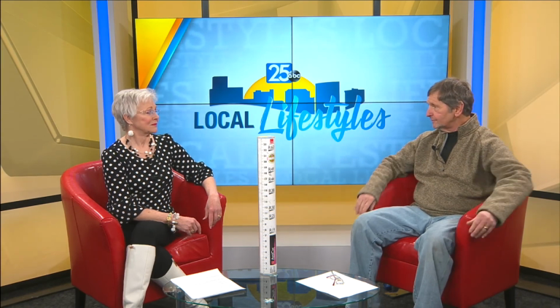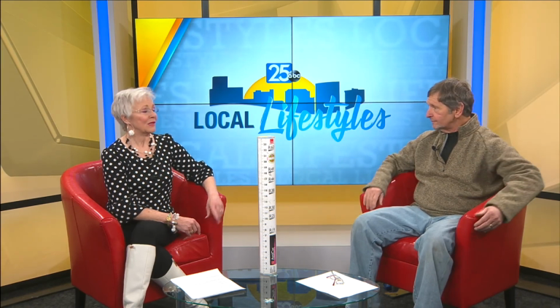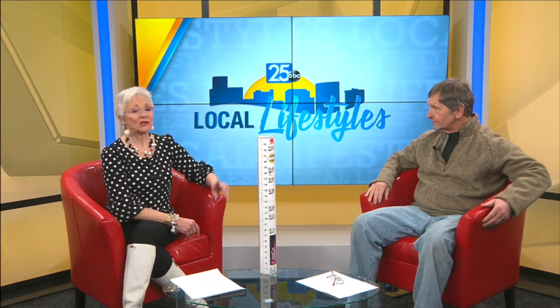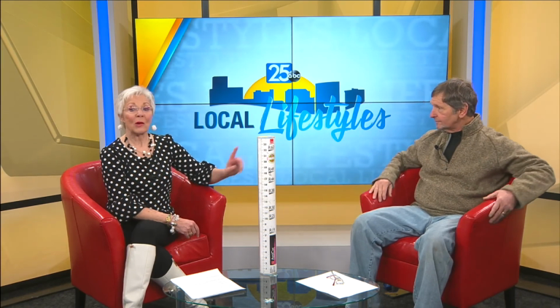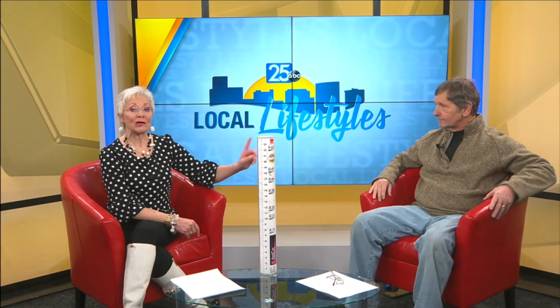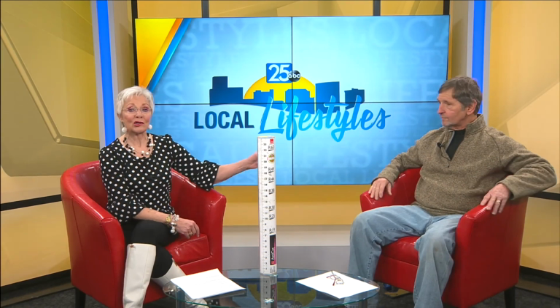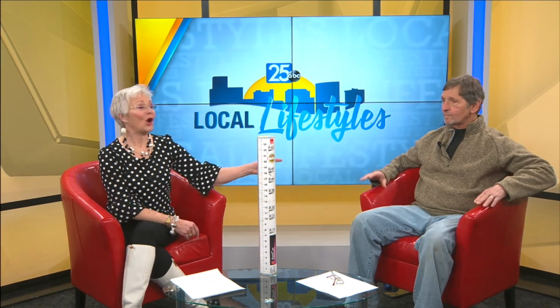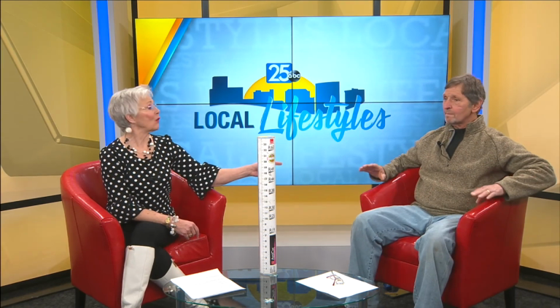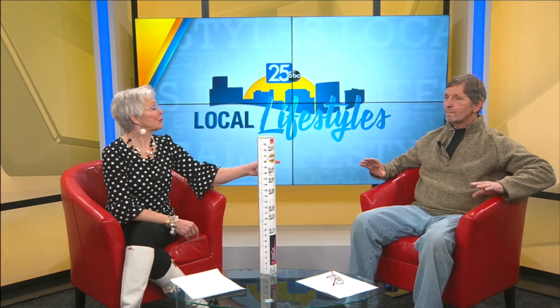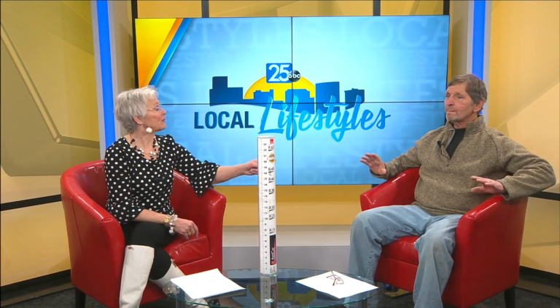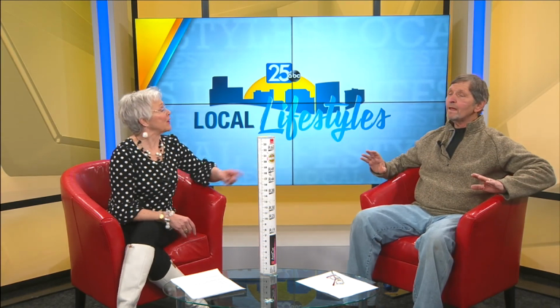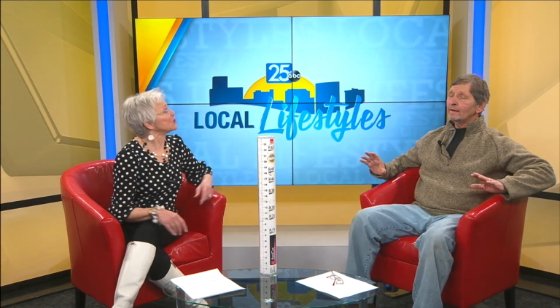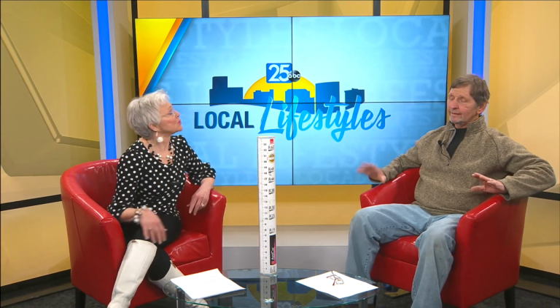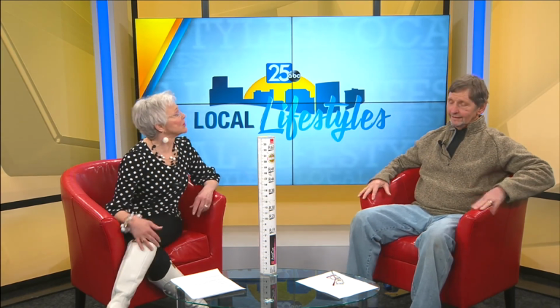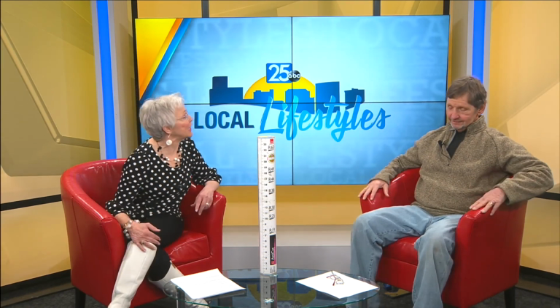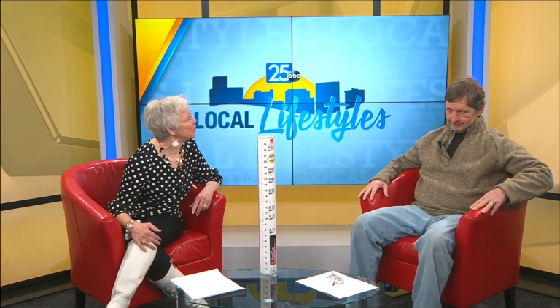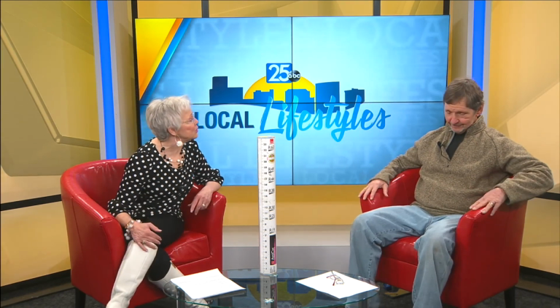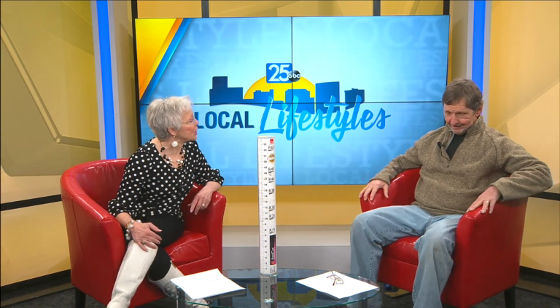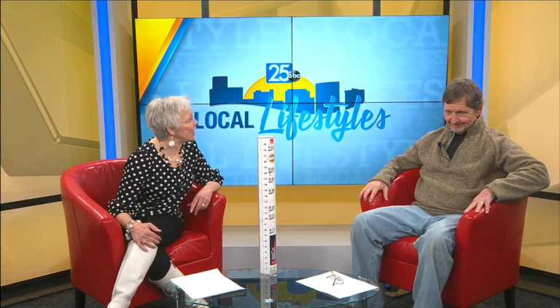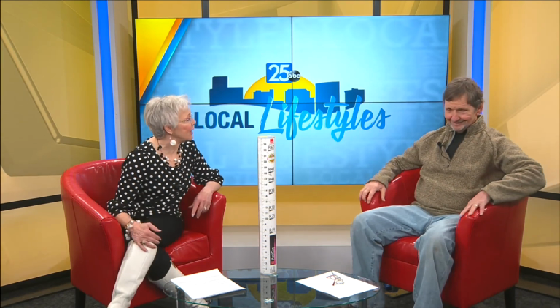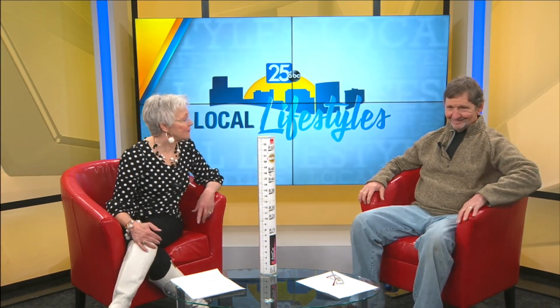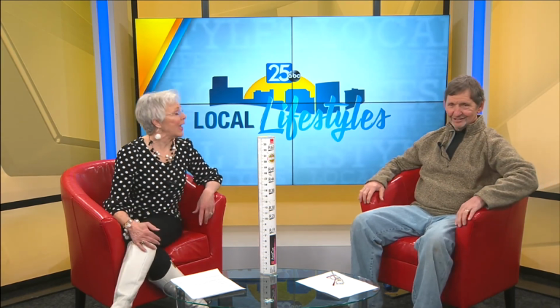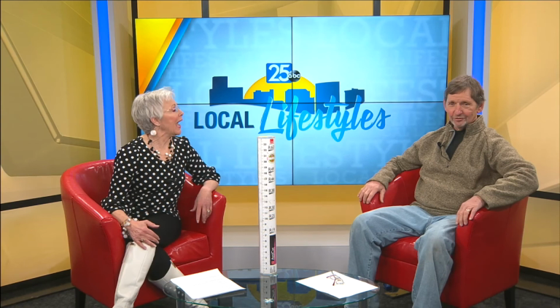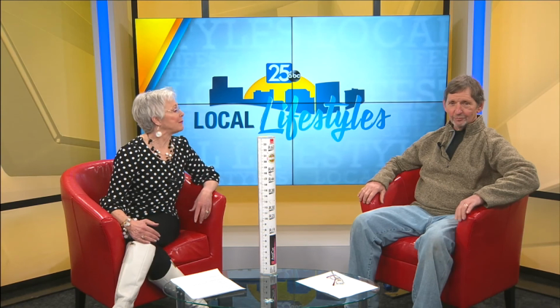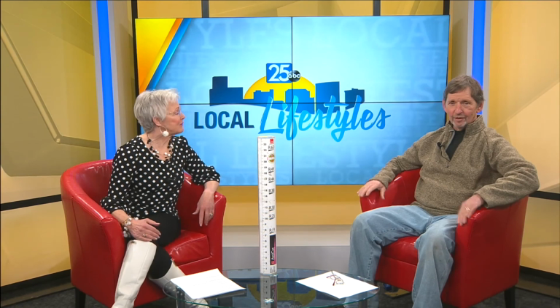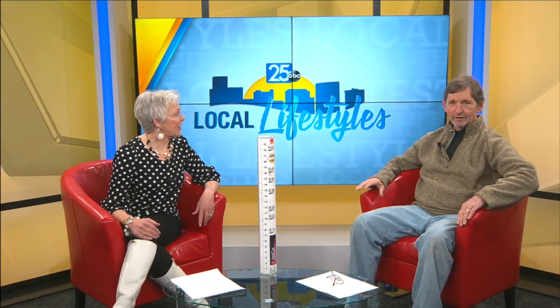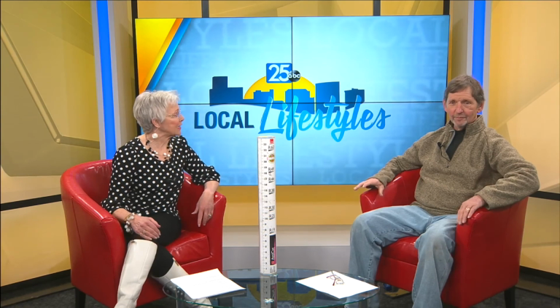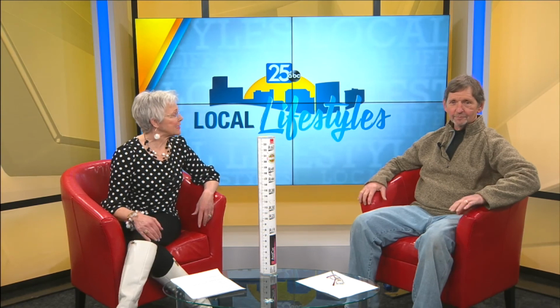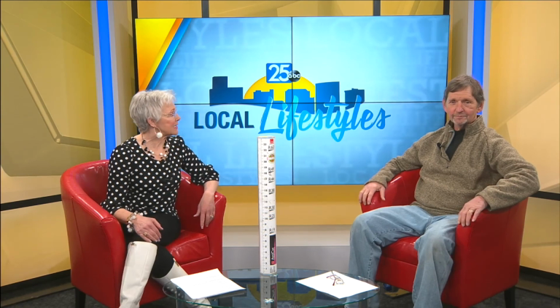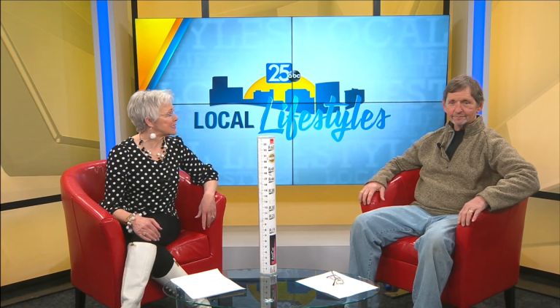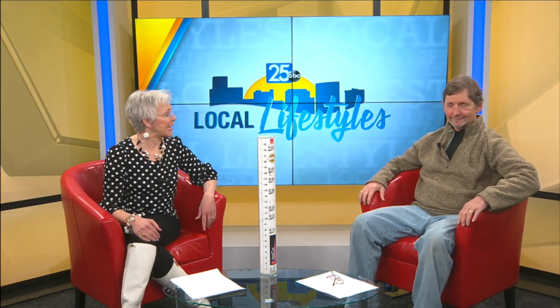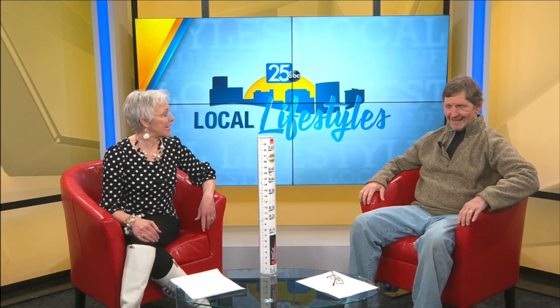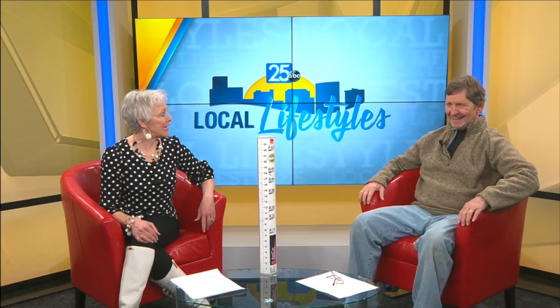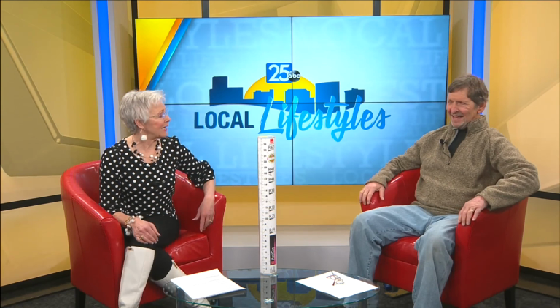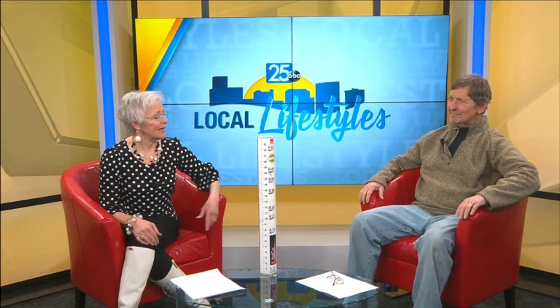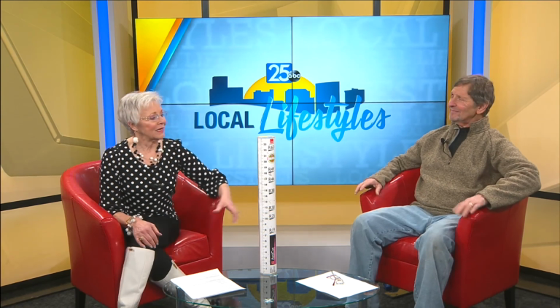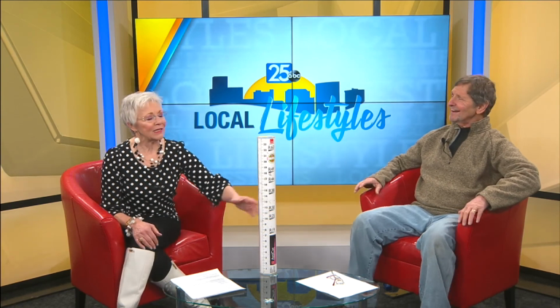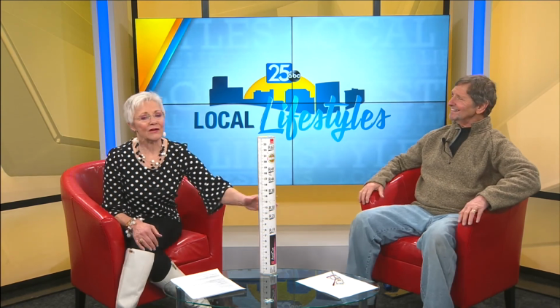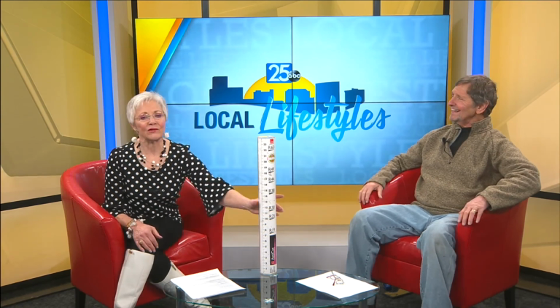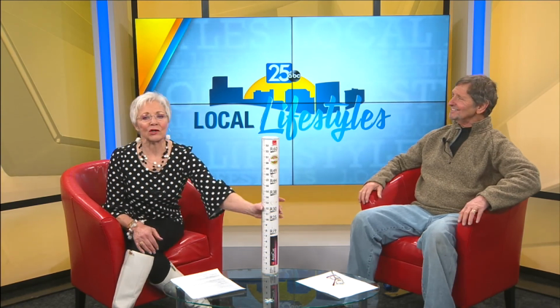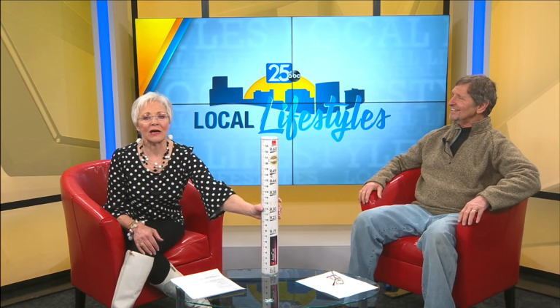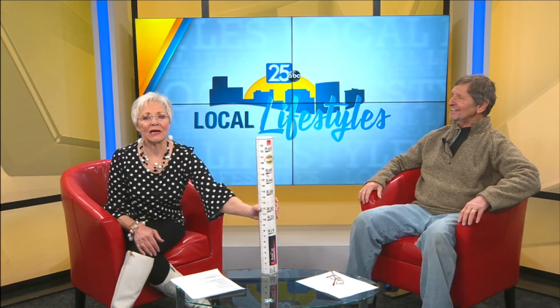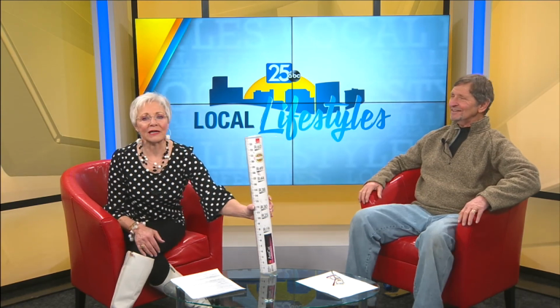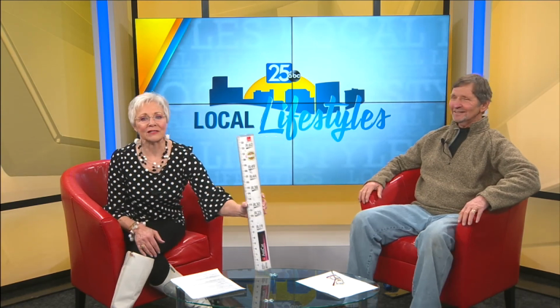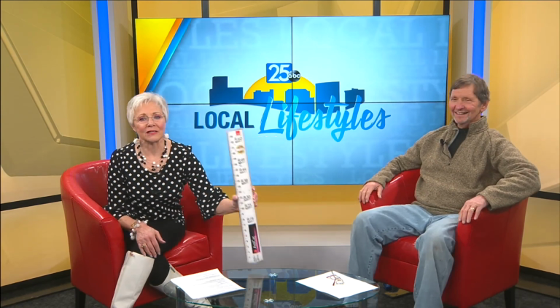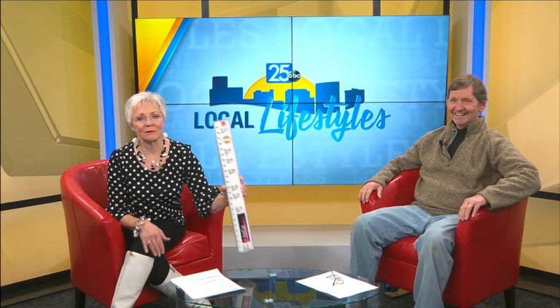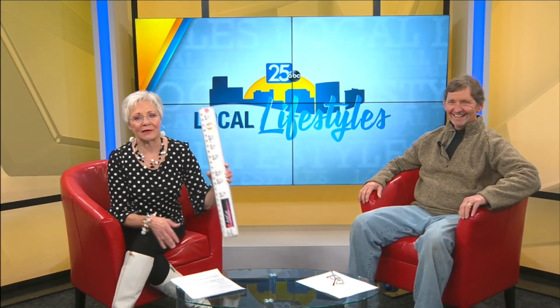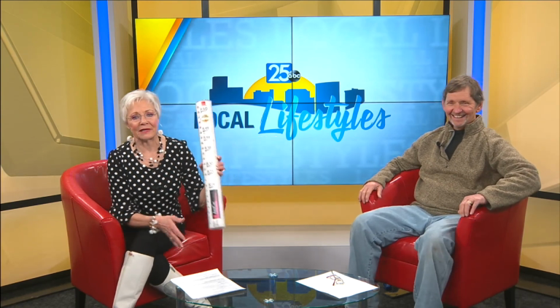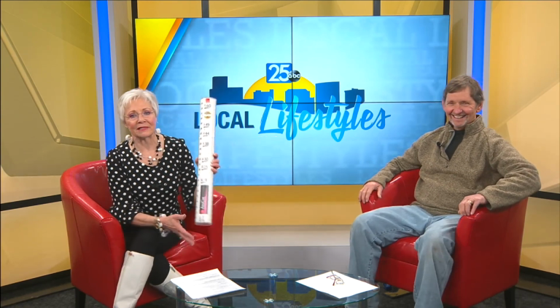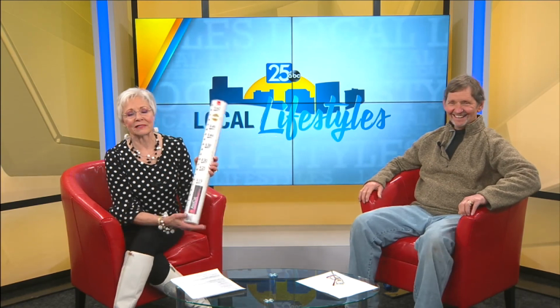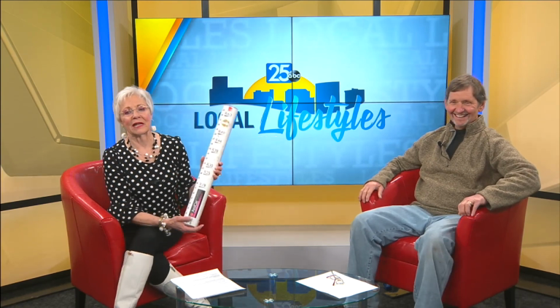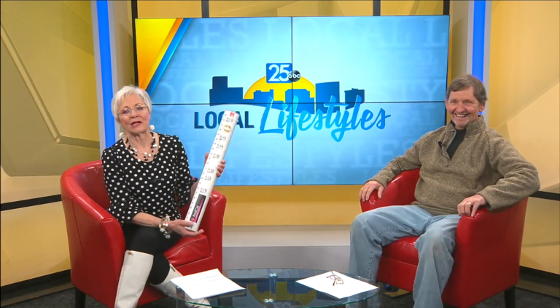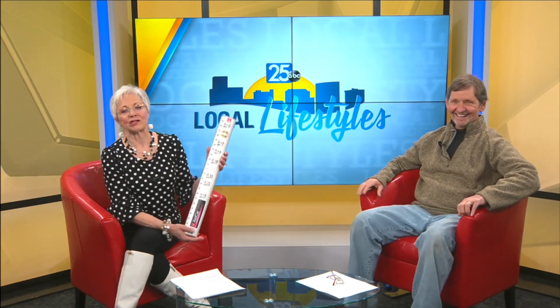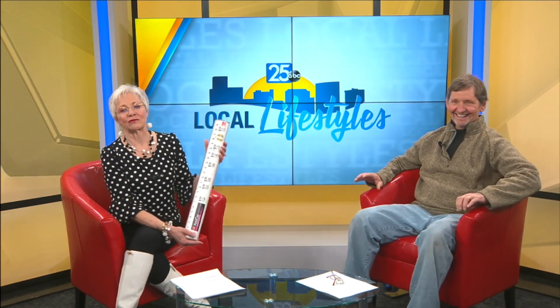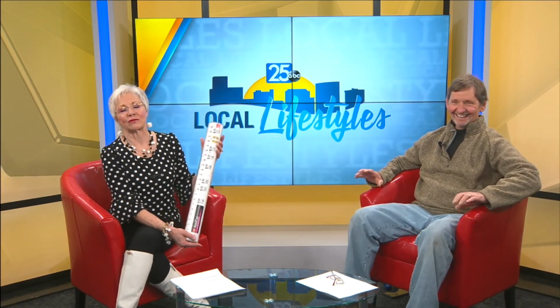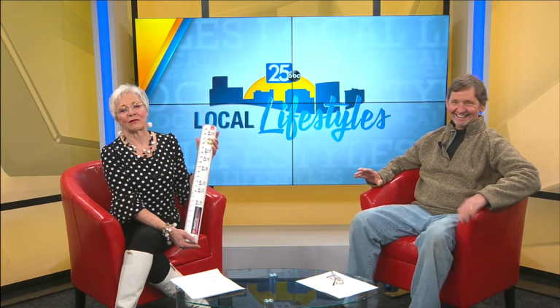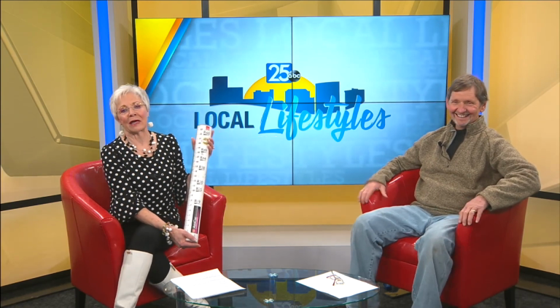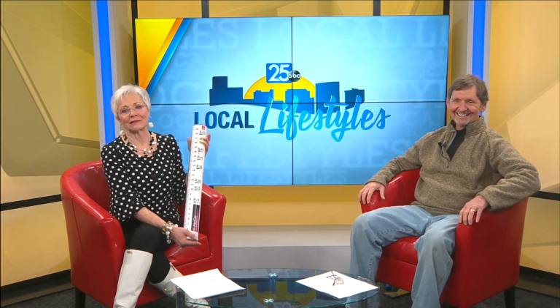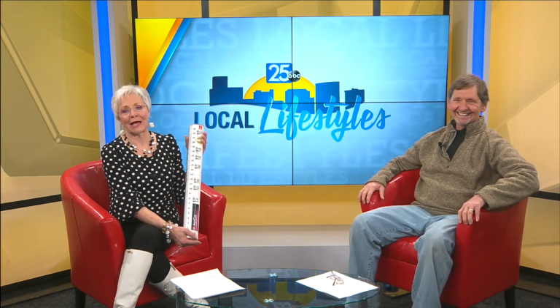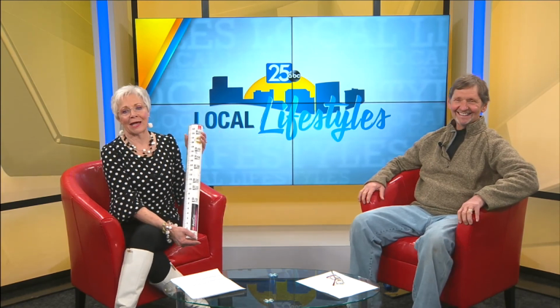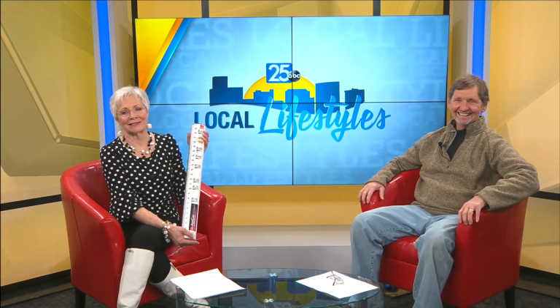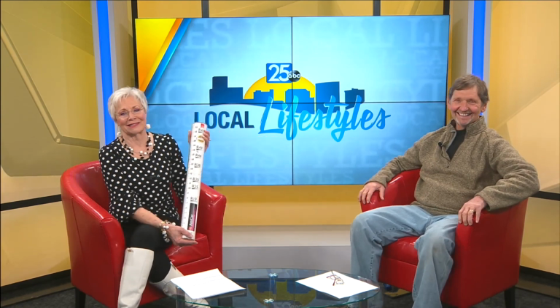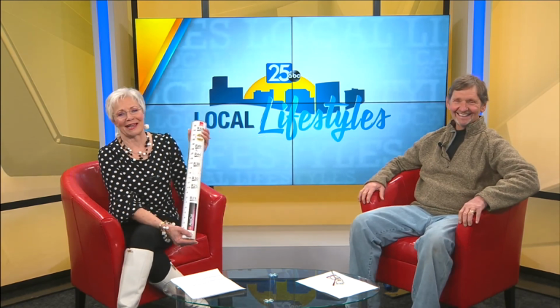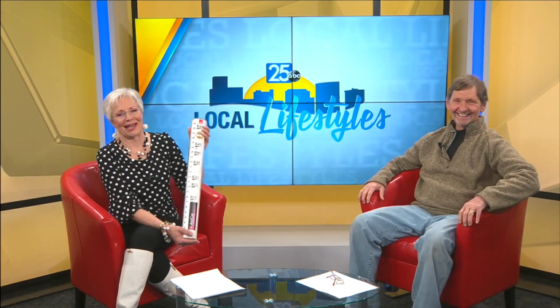Thank you, Jeff. Happy Valentine's Day — give your honey some insulation for Valentine's Day!